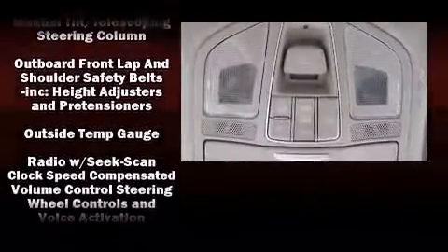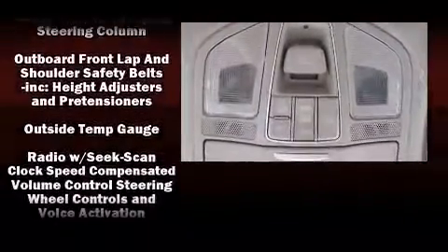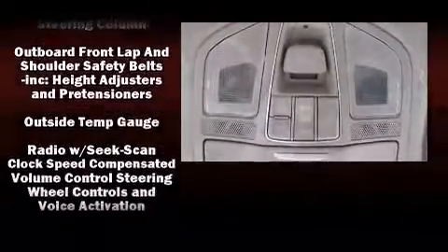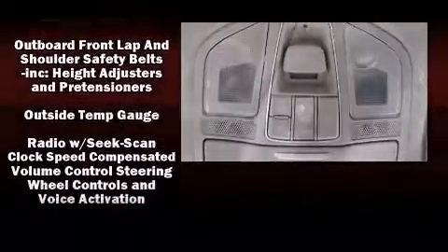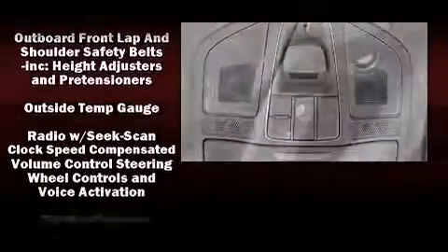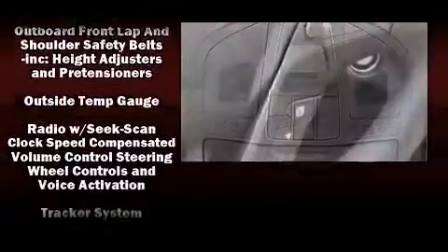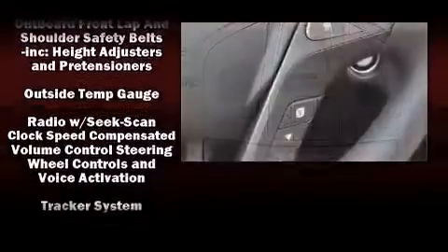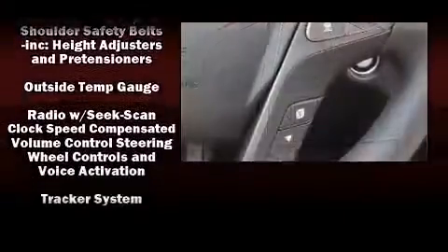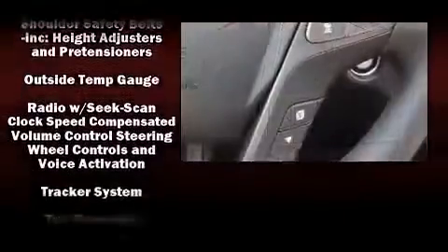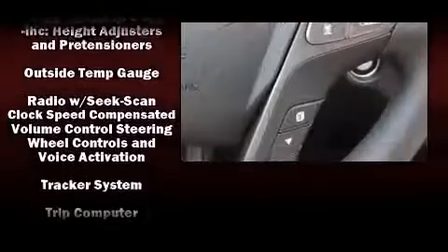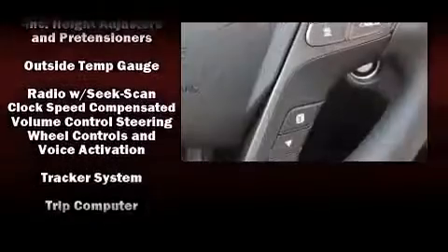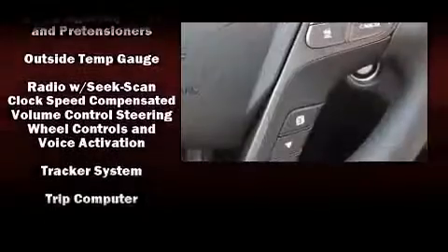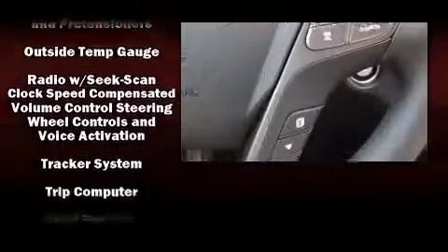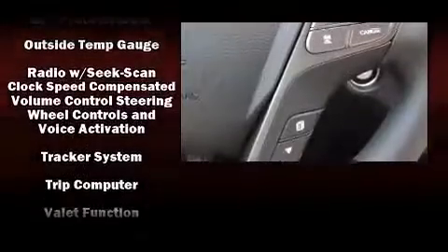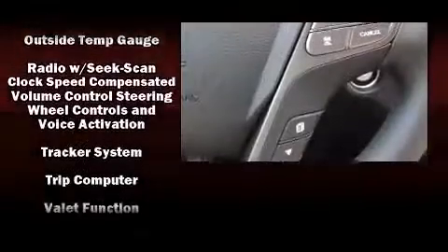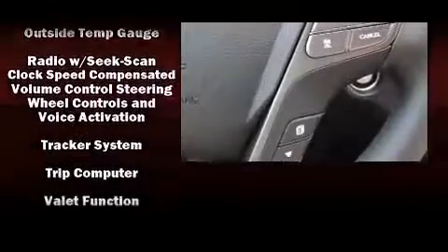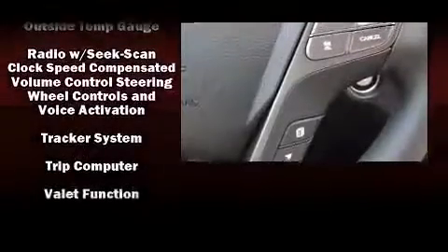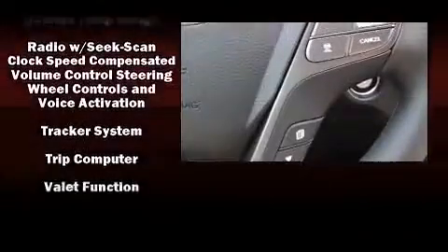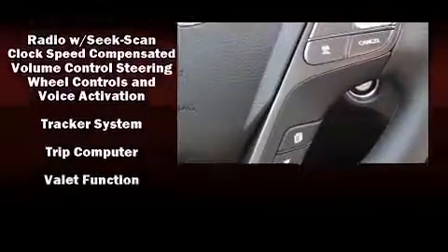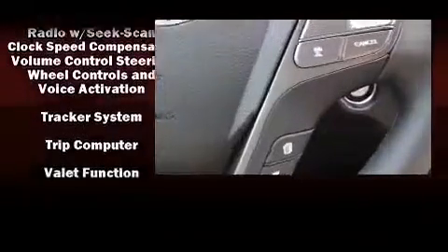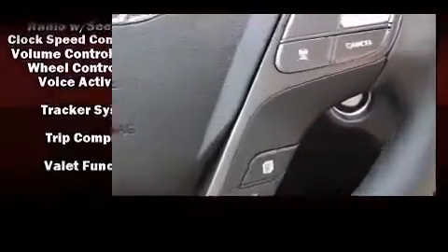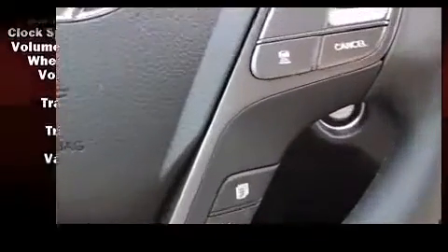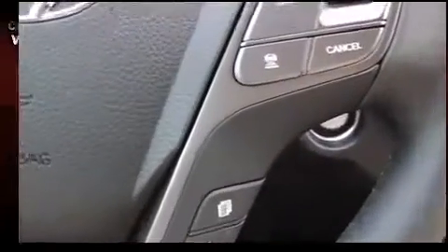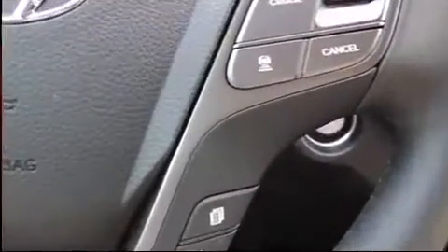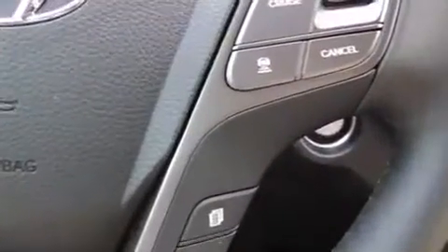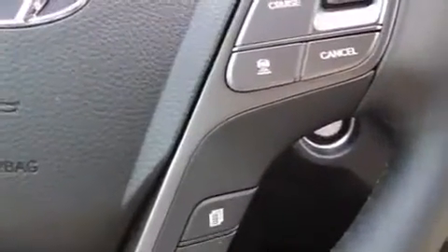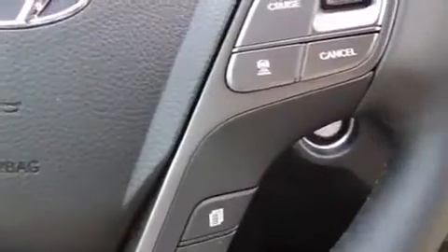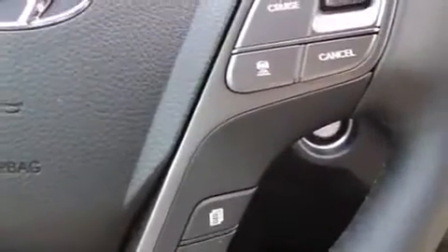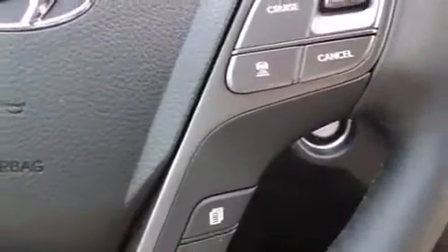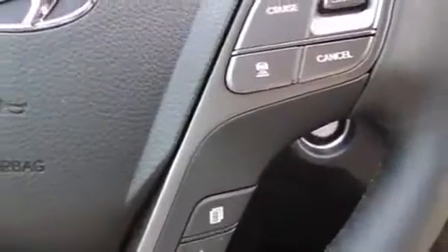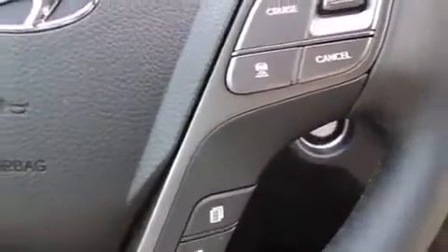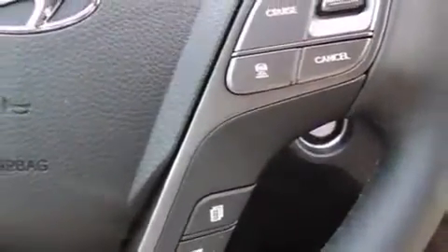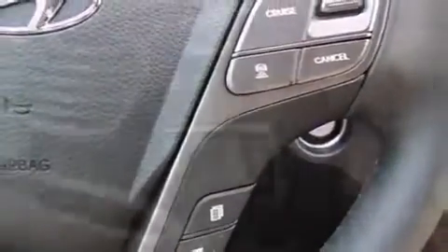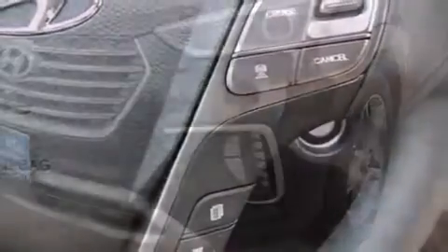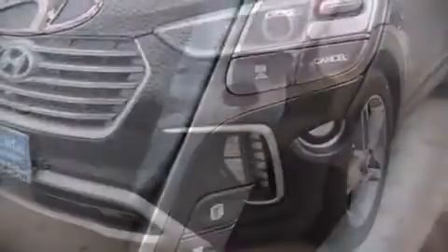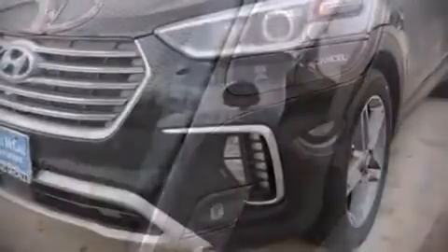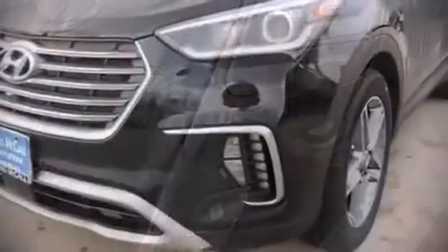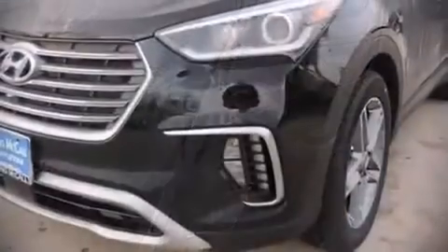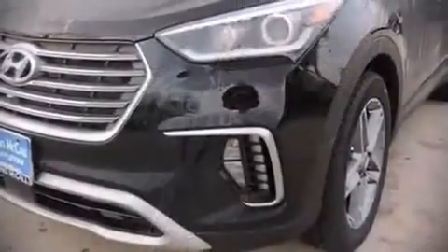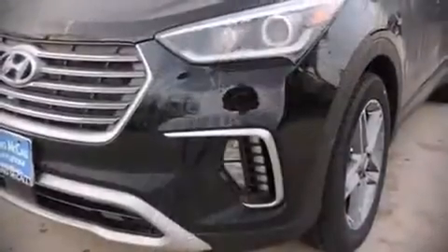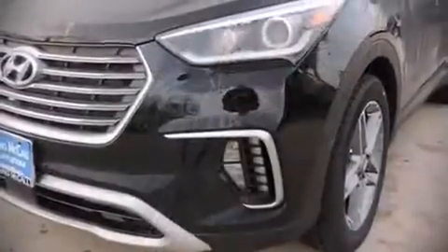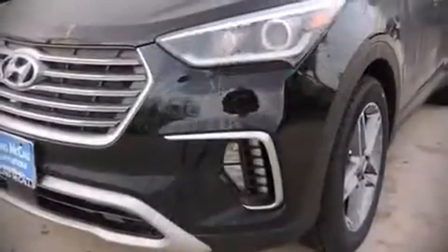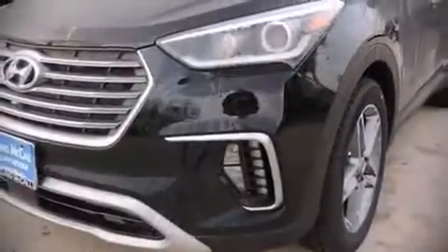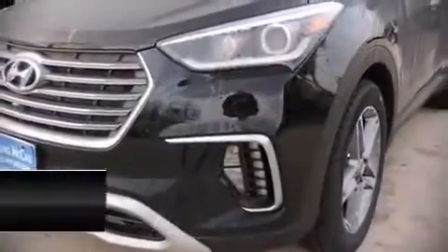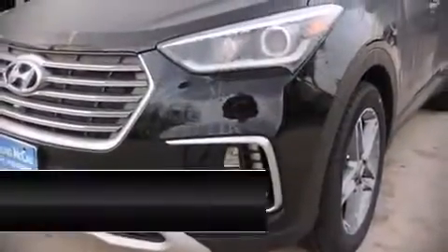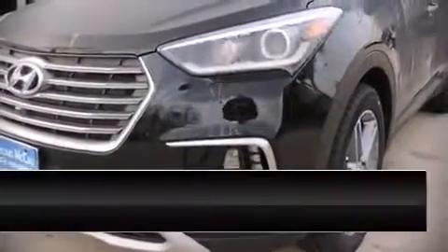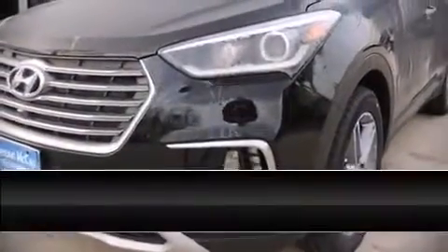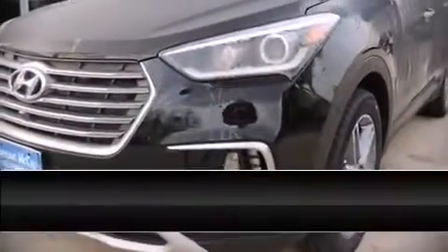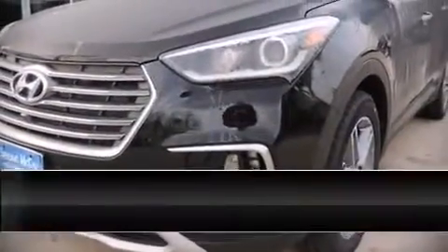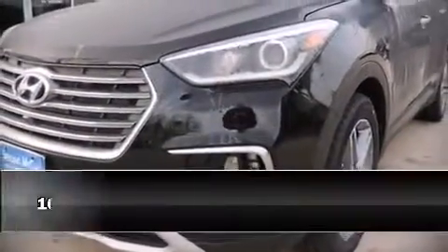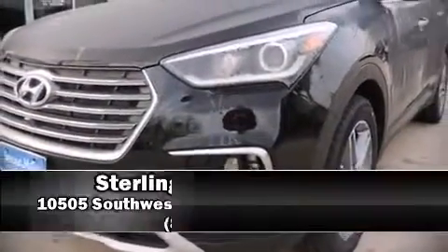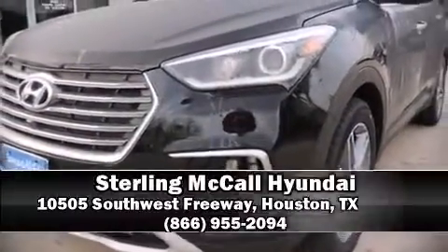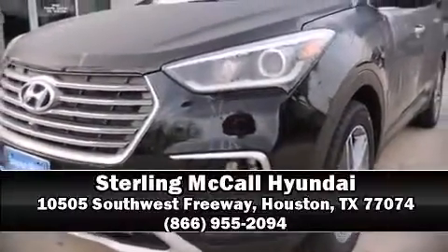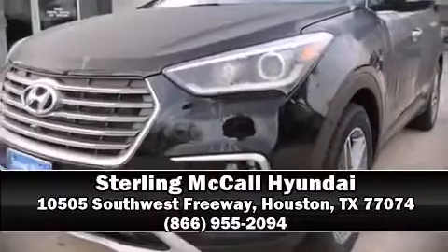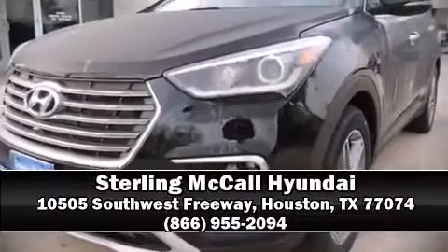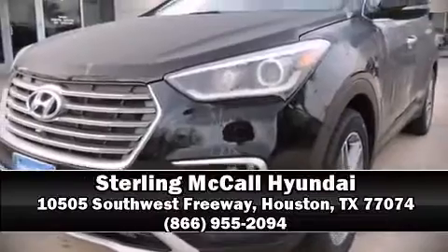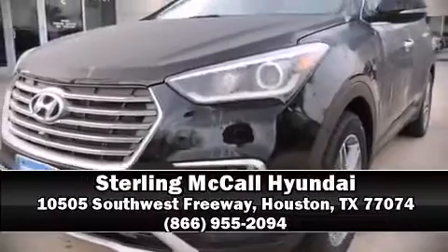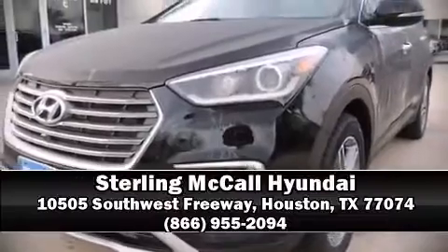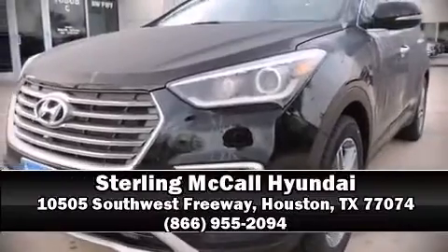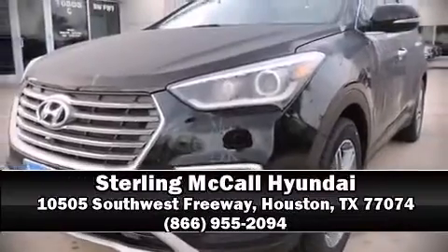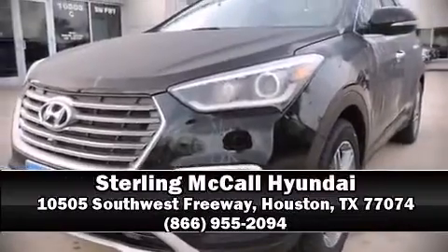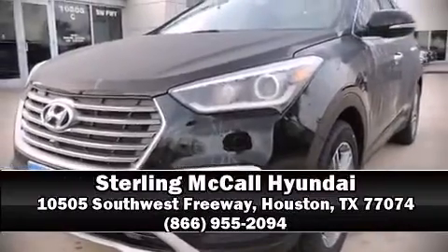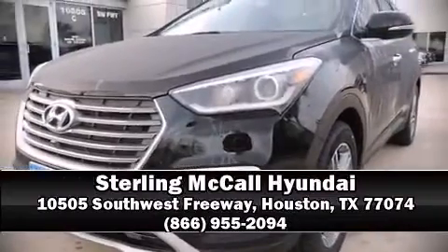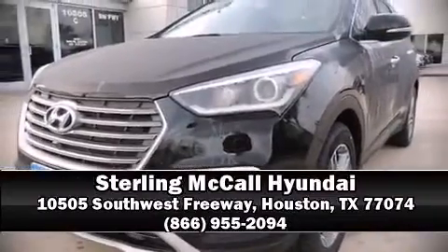Four-wheel disc brakes with ABS are also standard. Our sales reps are knowledgeable and professional — we are here to help you.